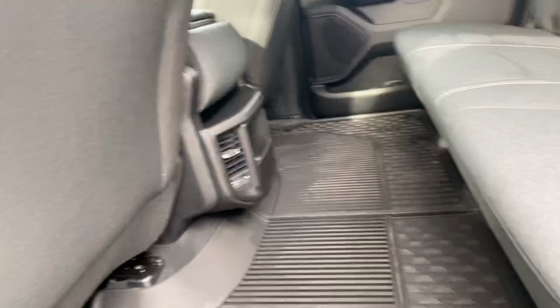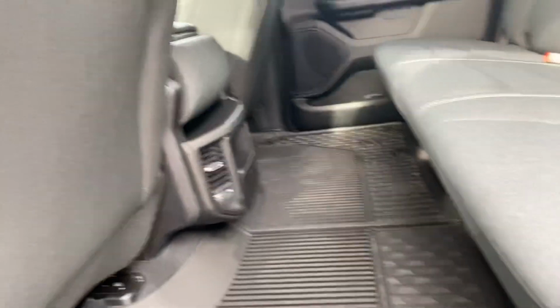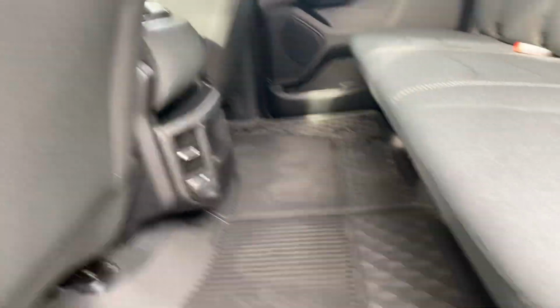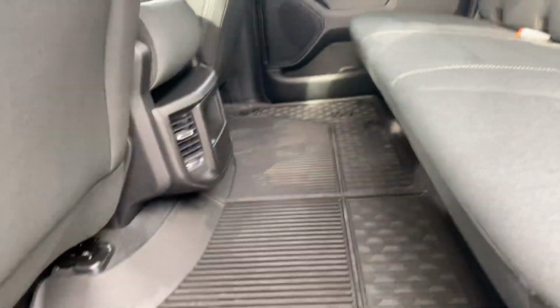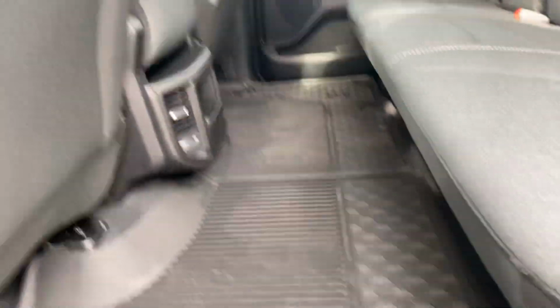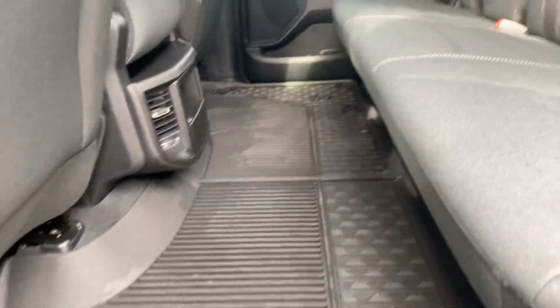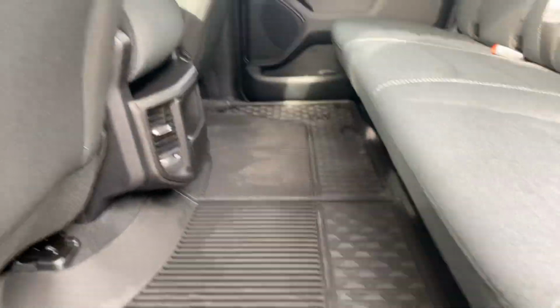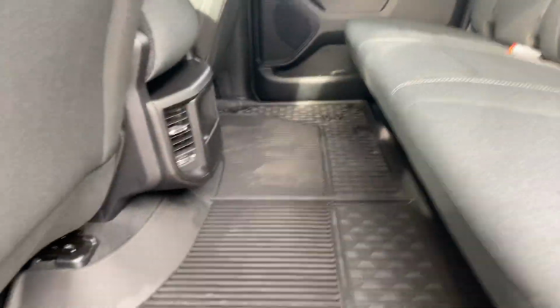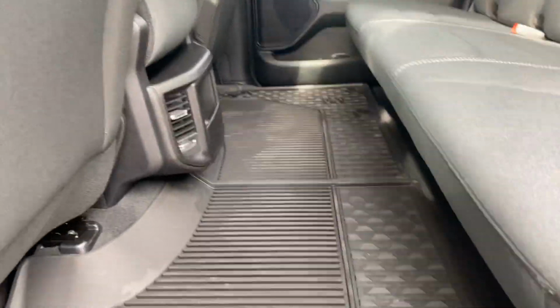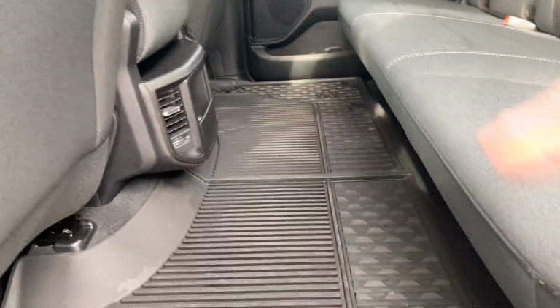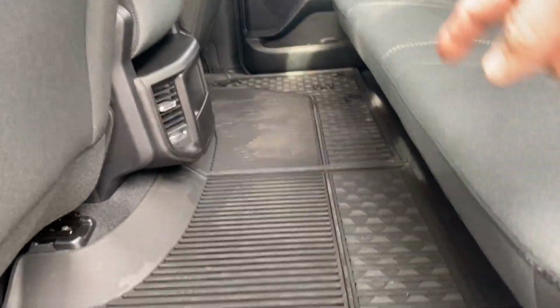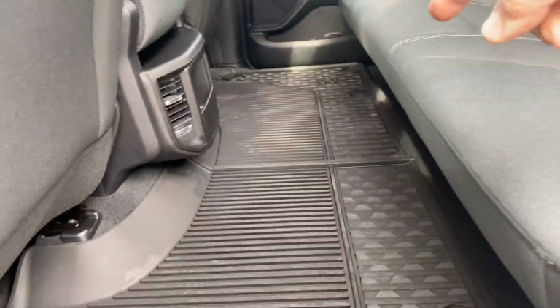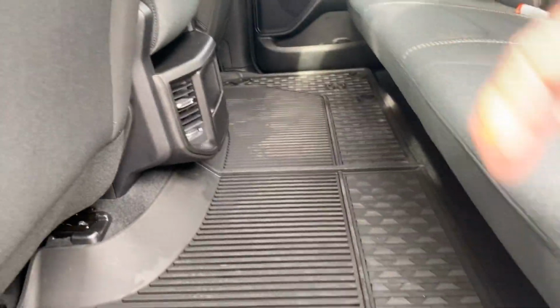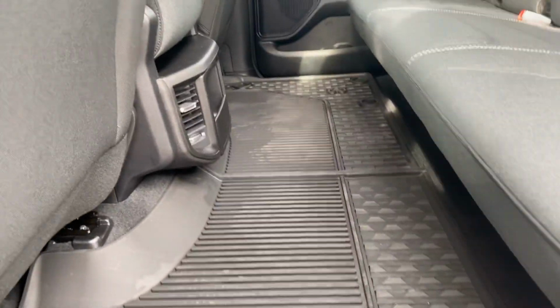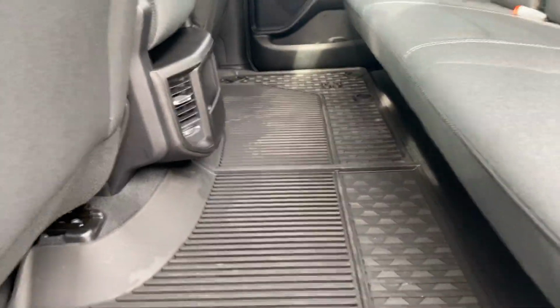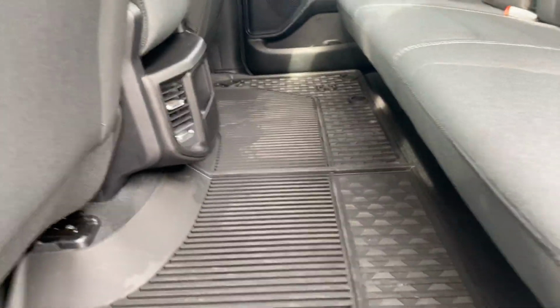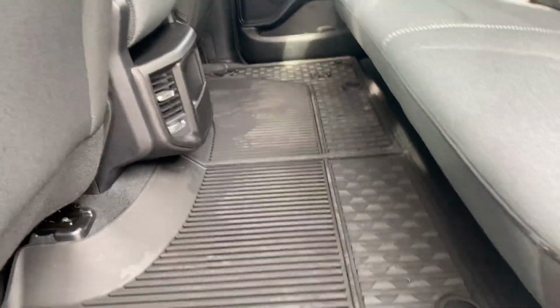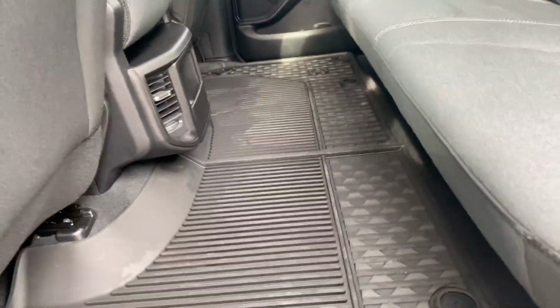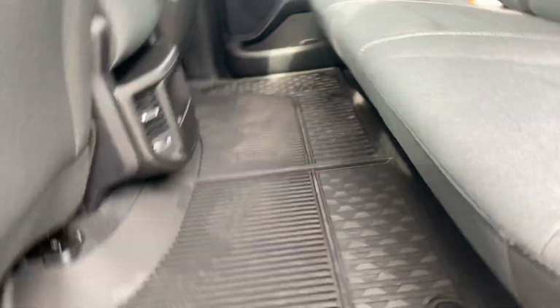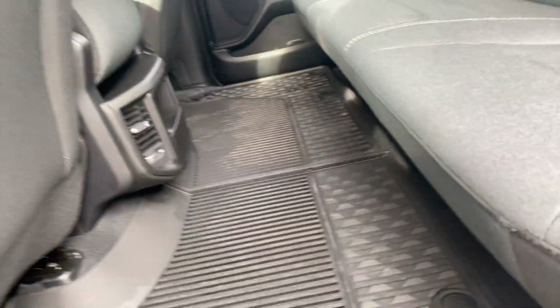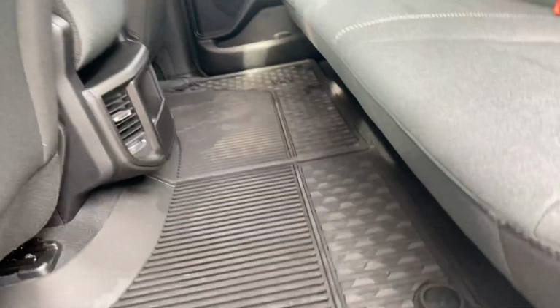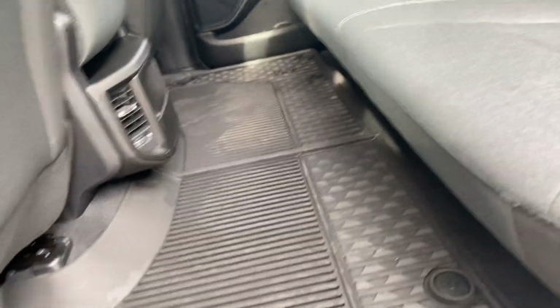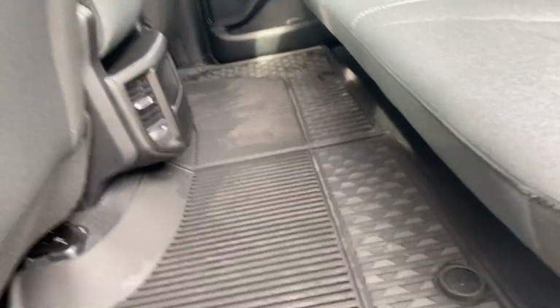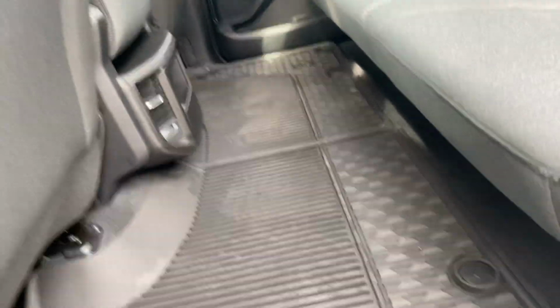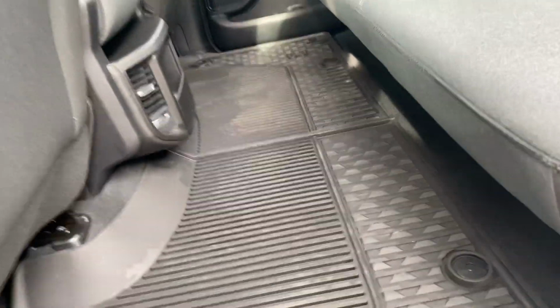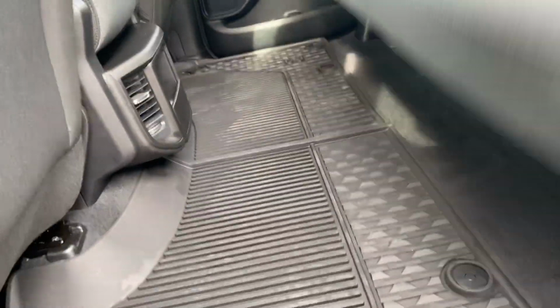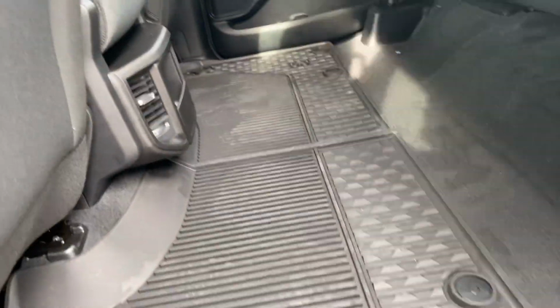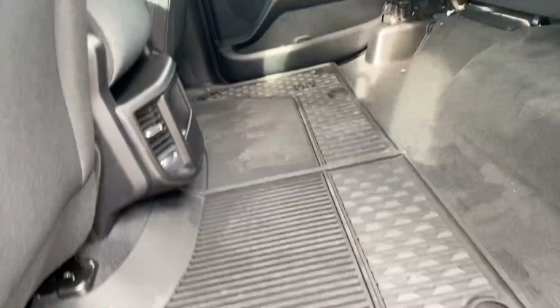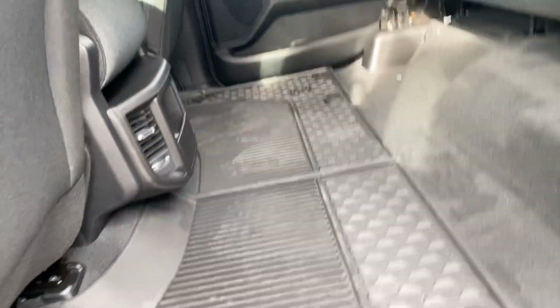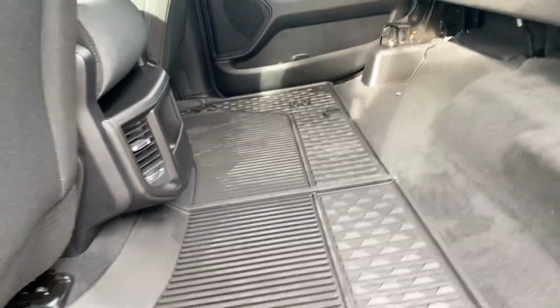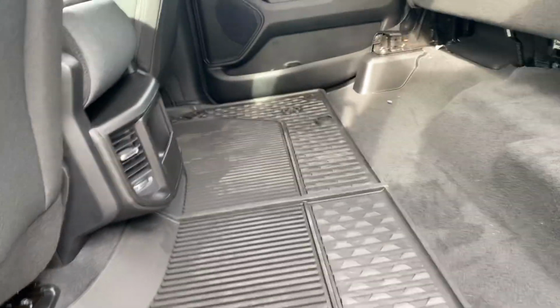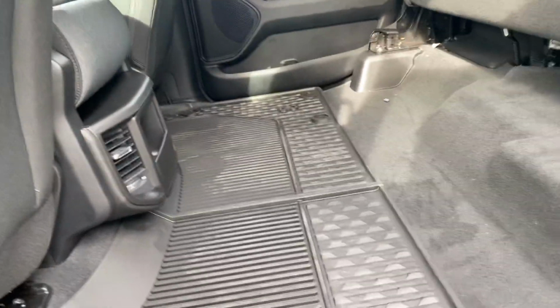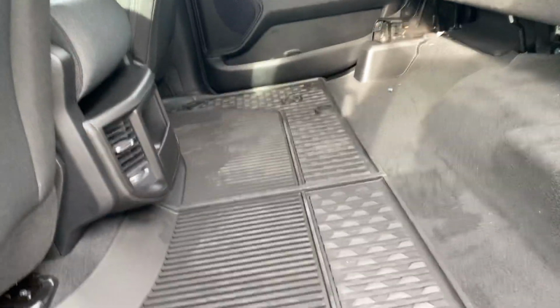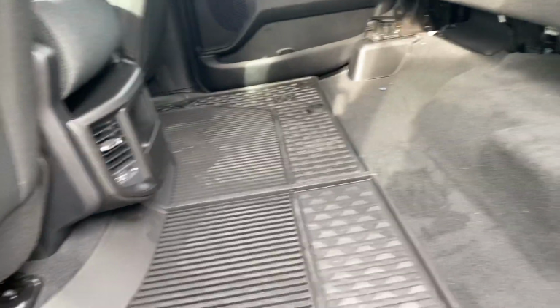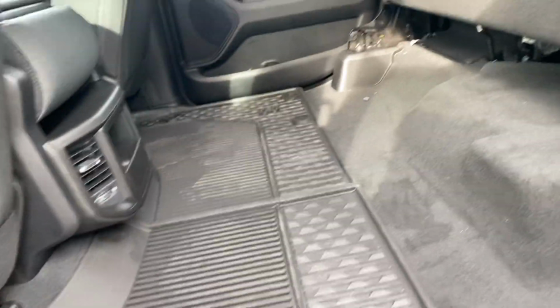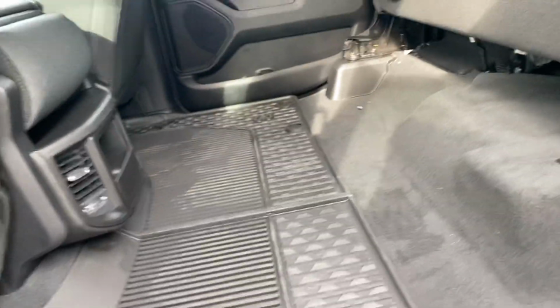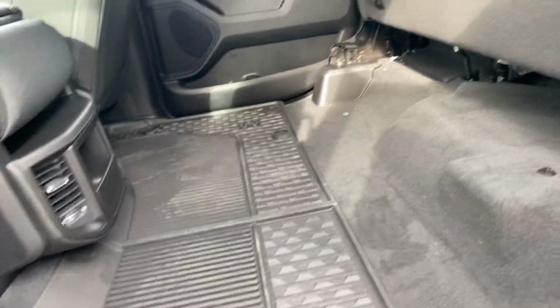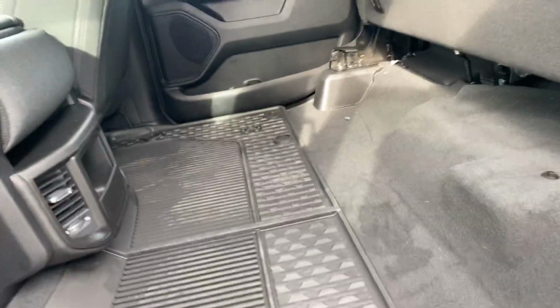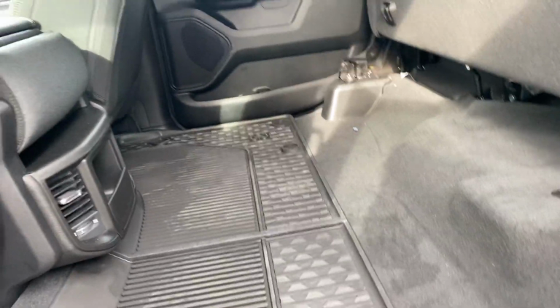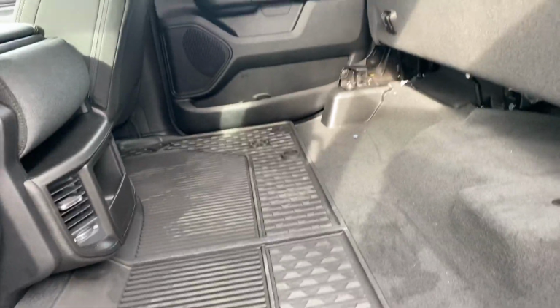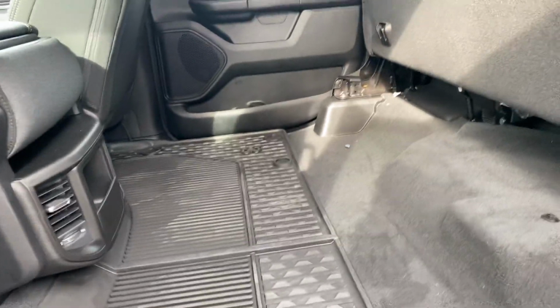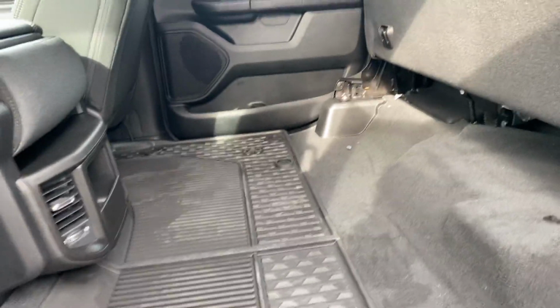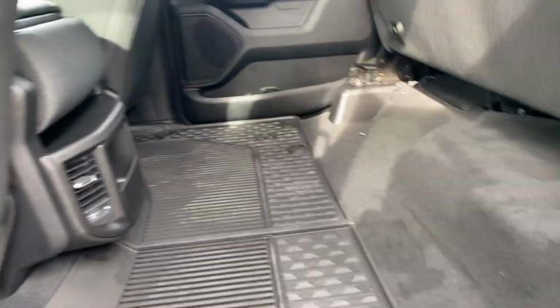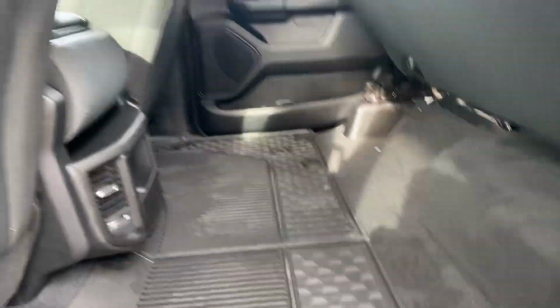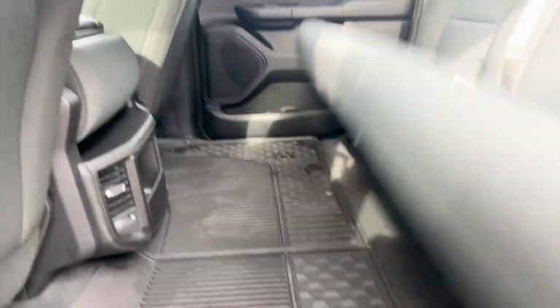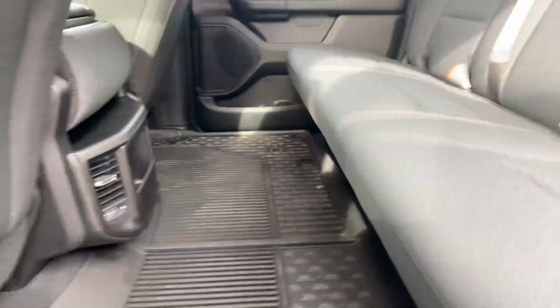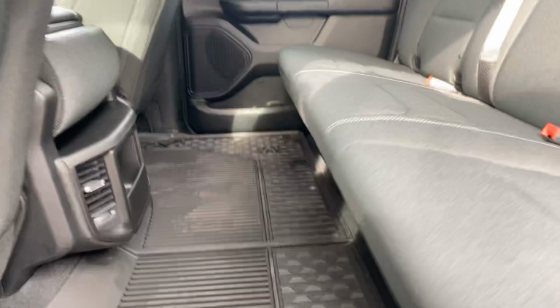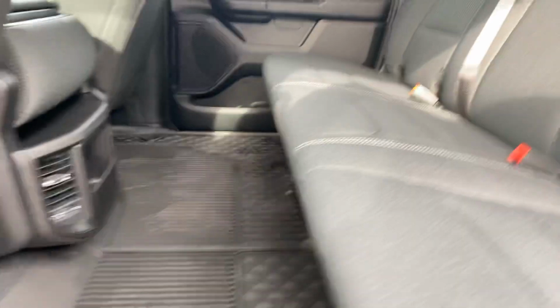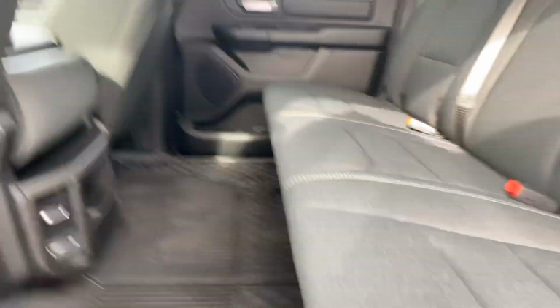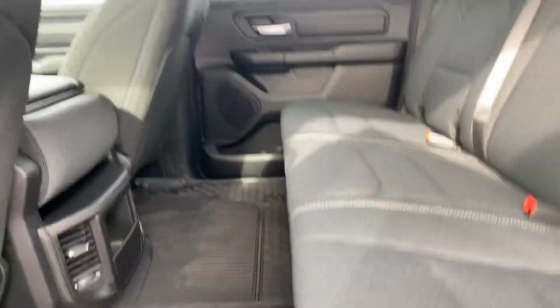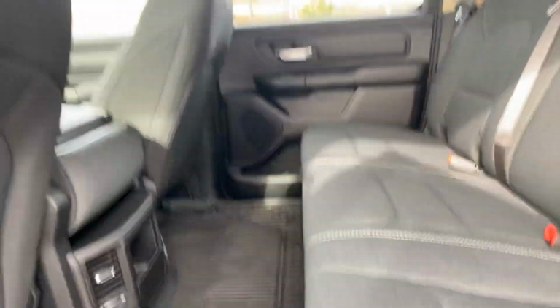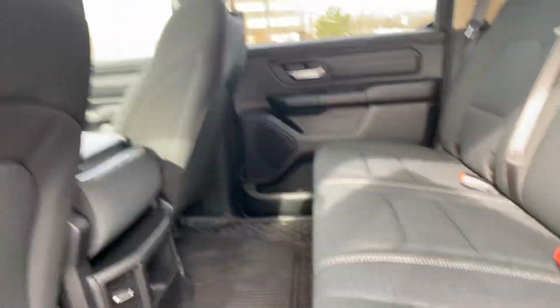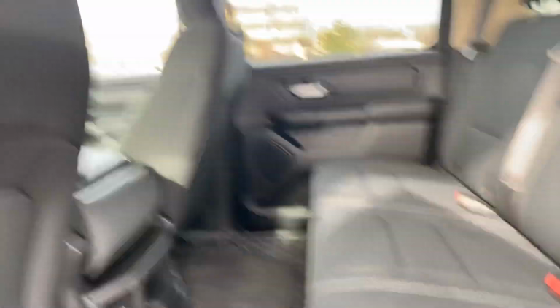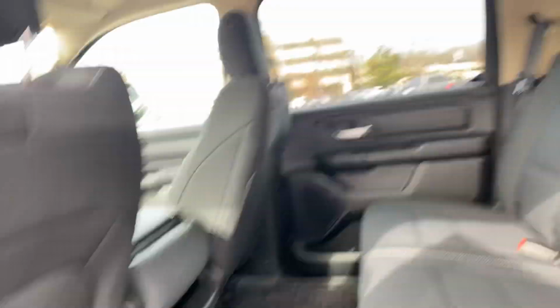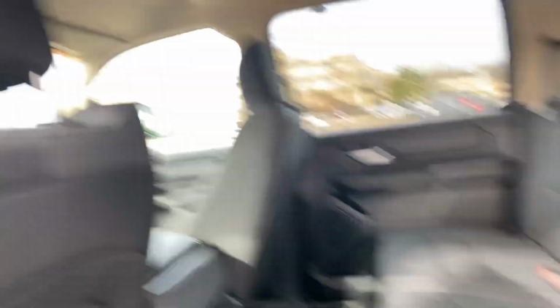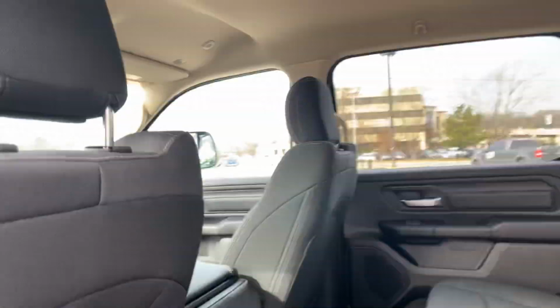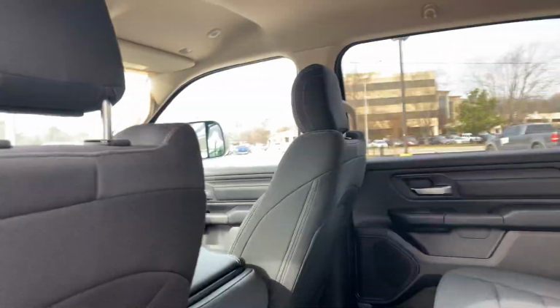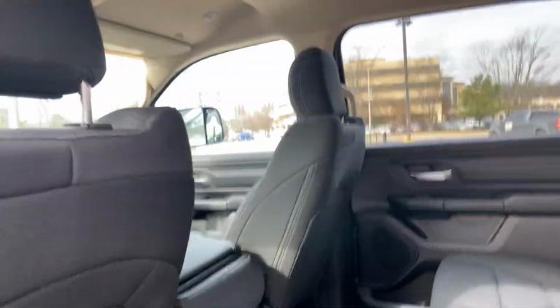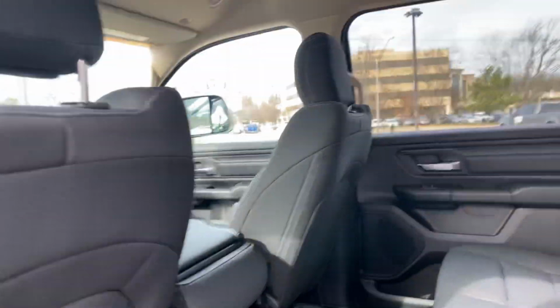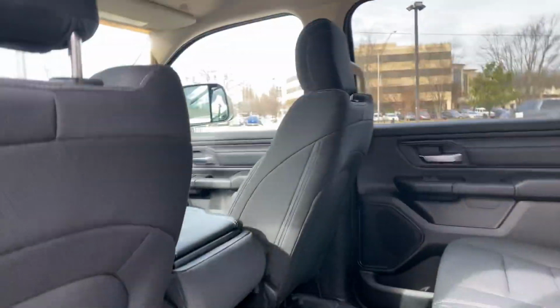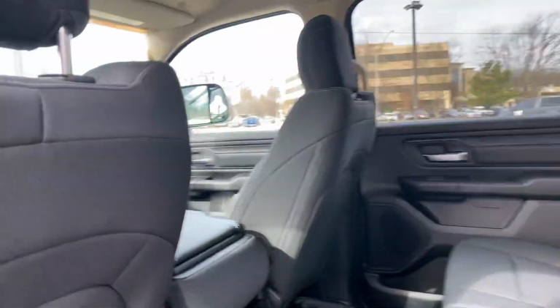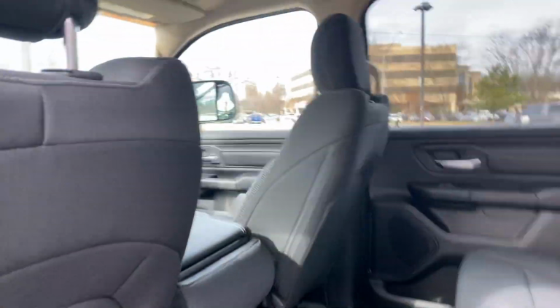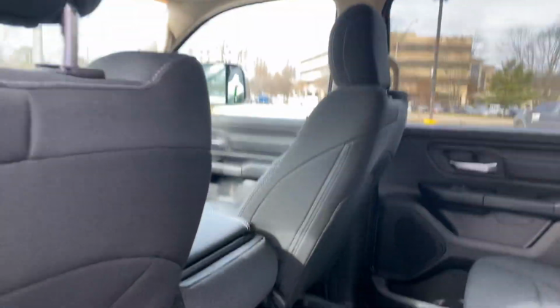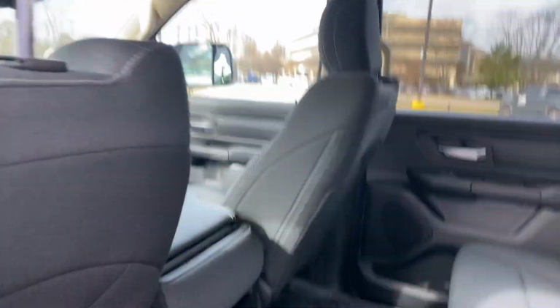You'll notice that there's no transmission hump anymore in these floors. Fold-up seats. Coming into the front...